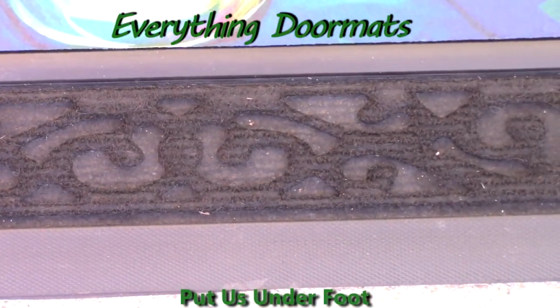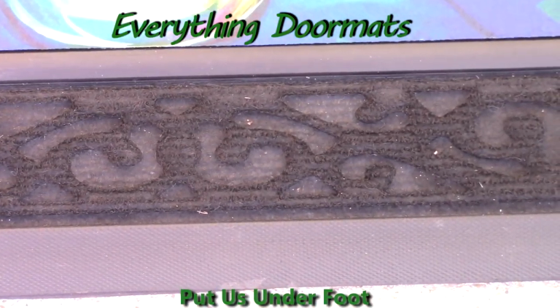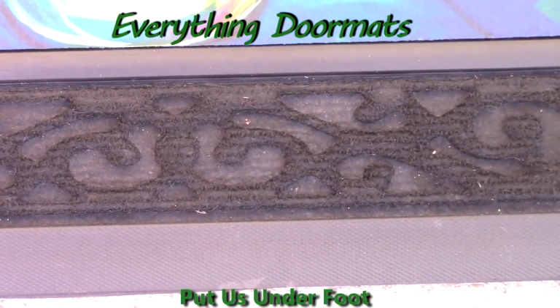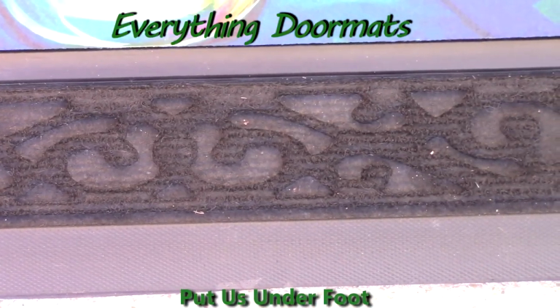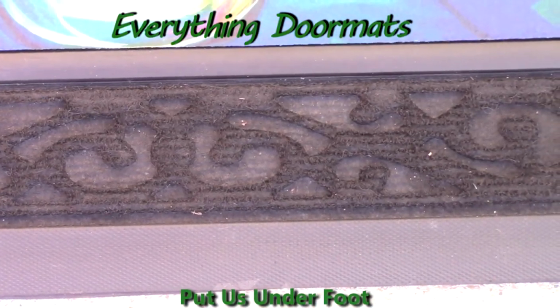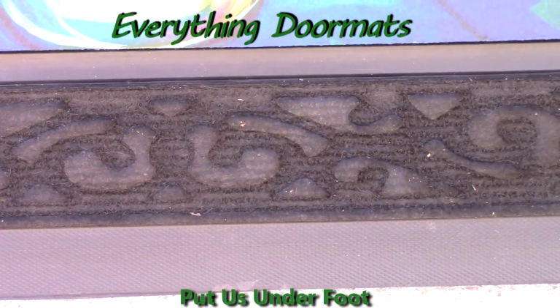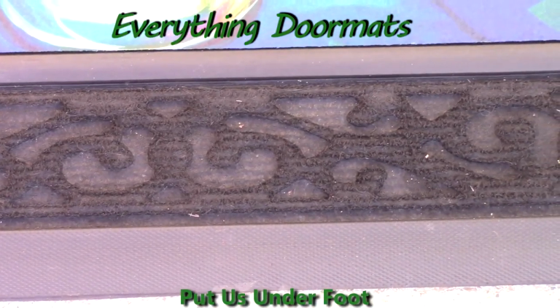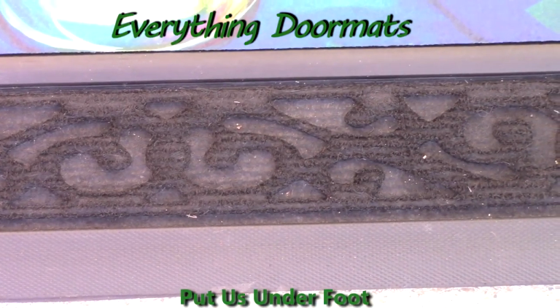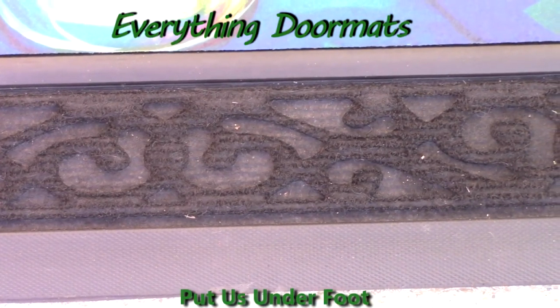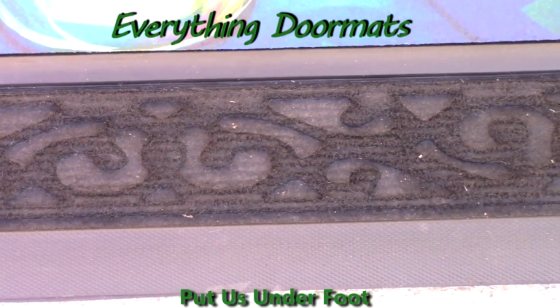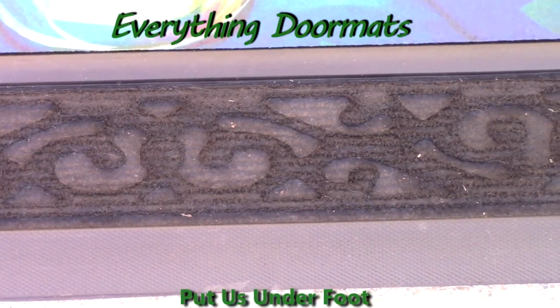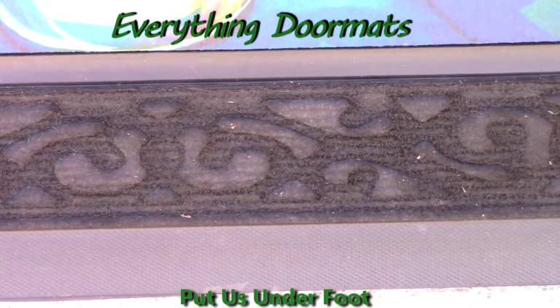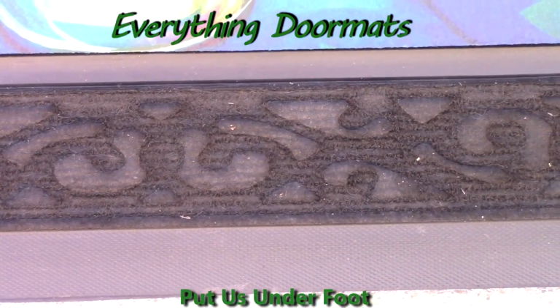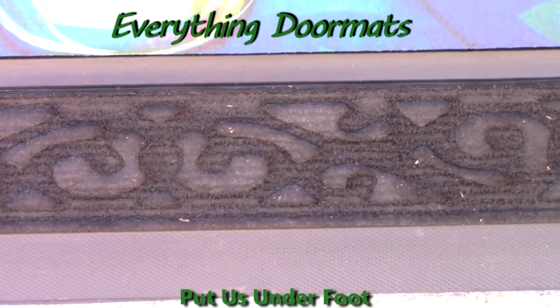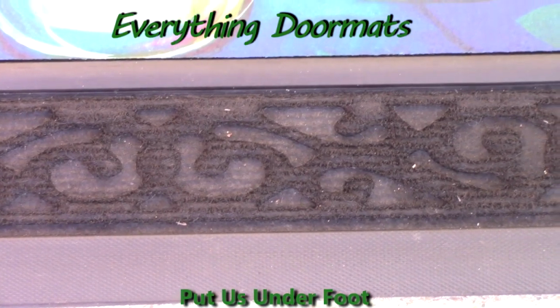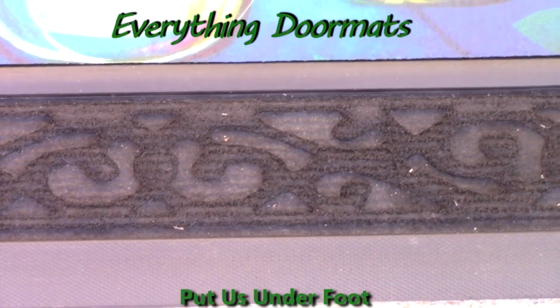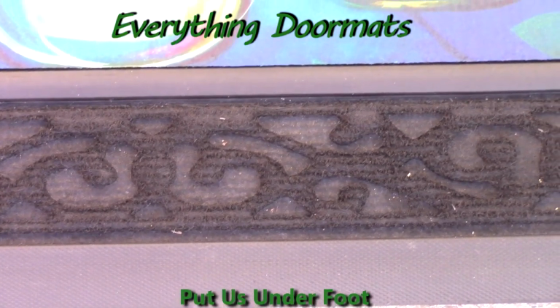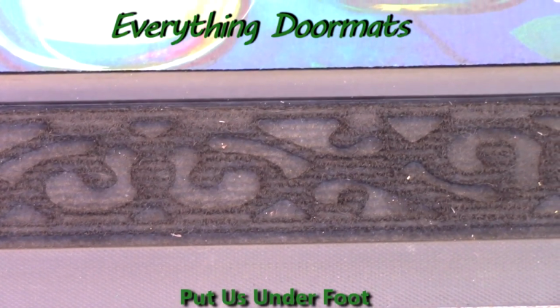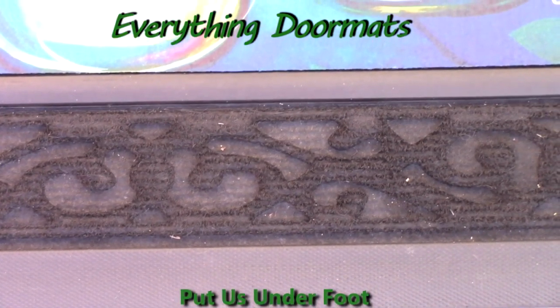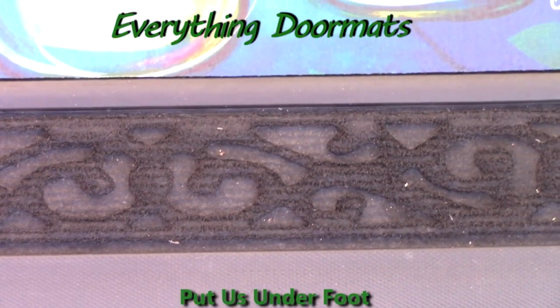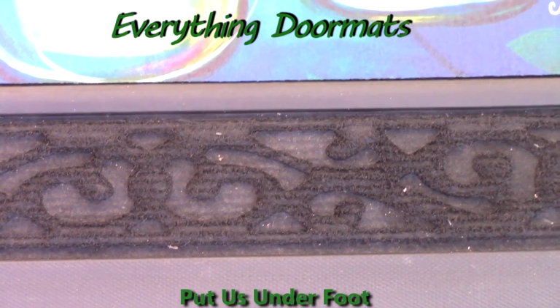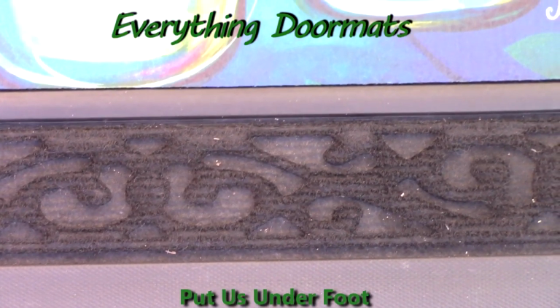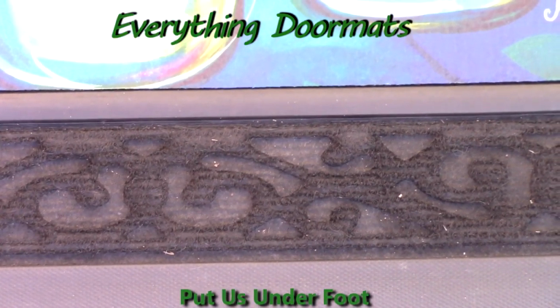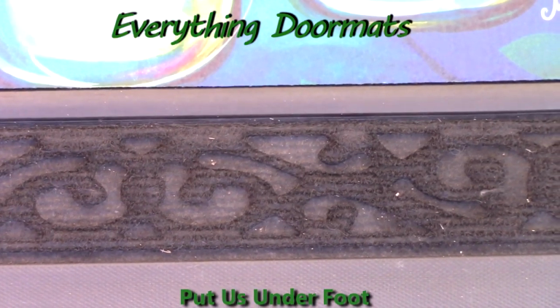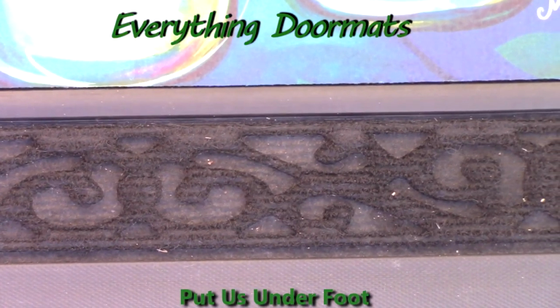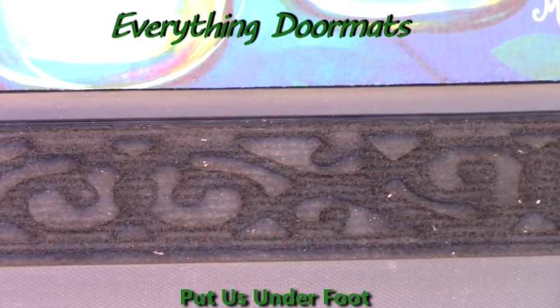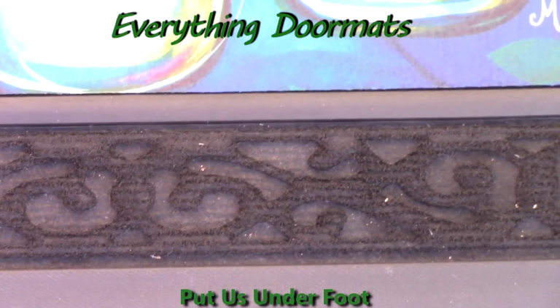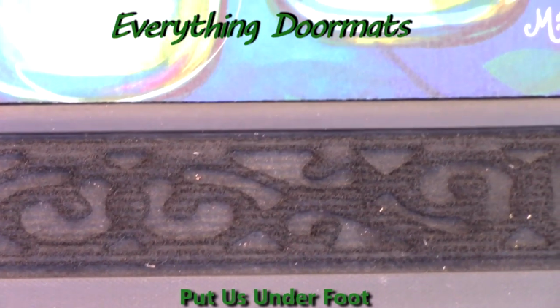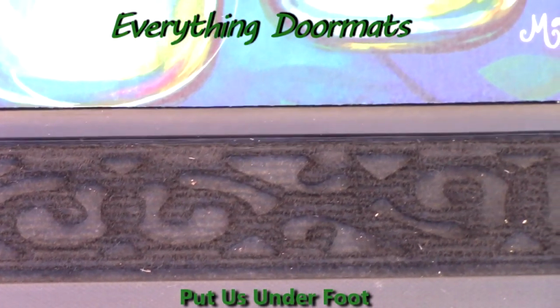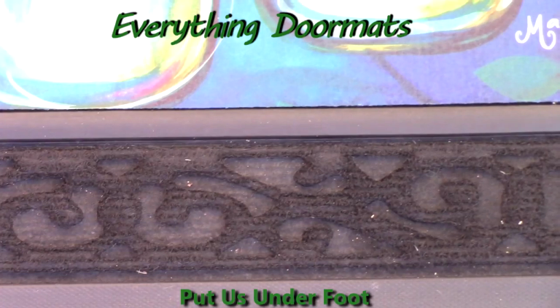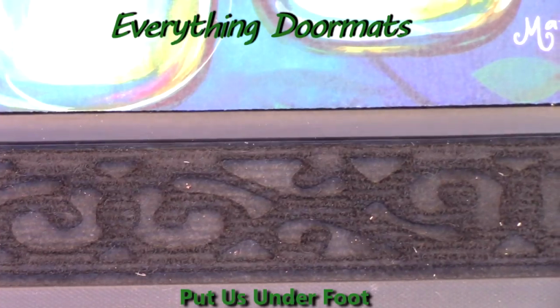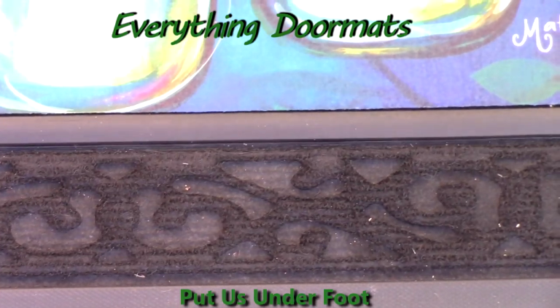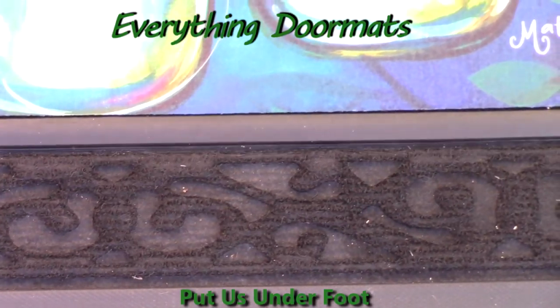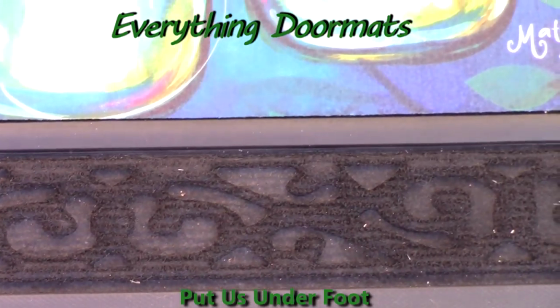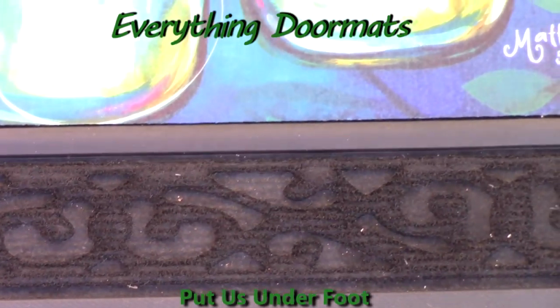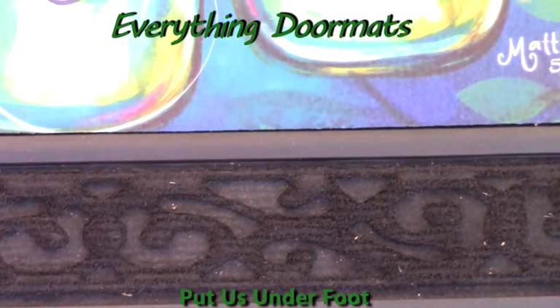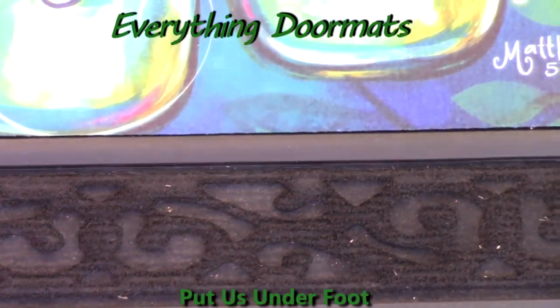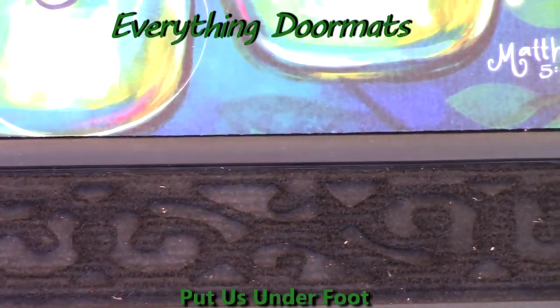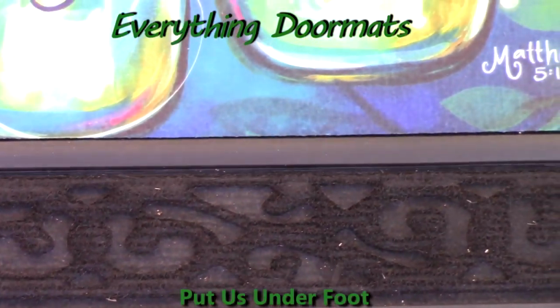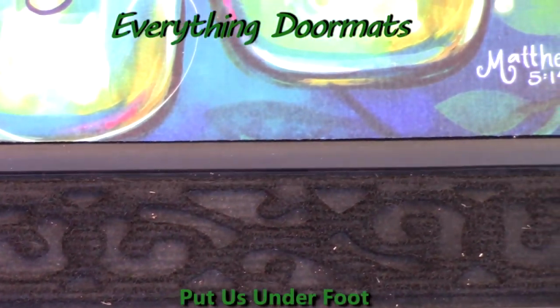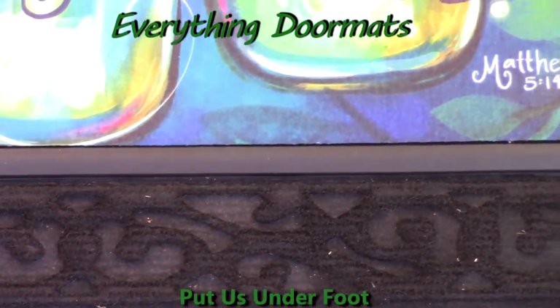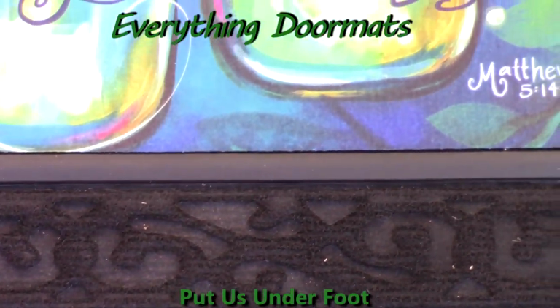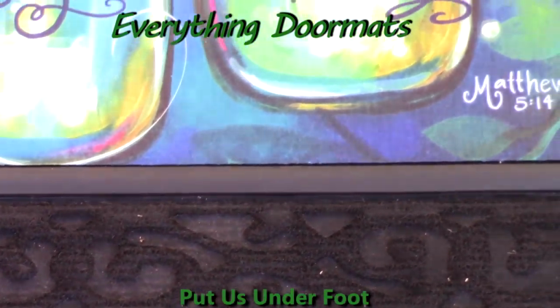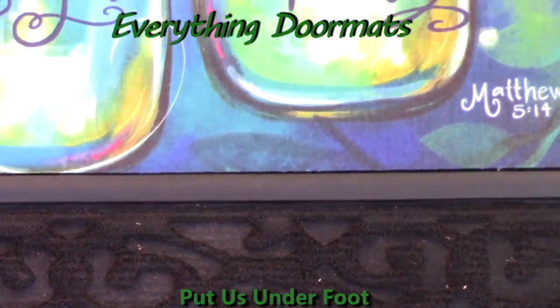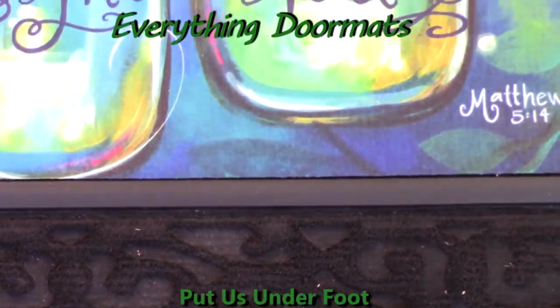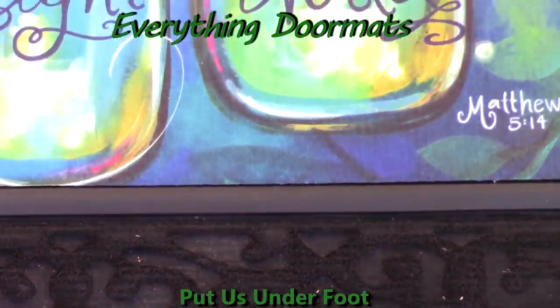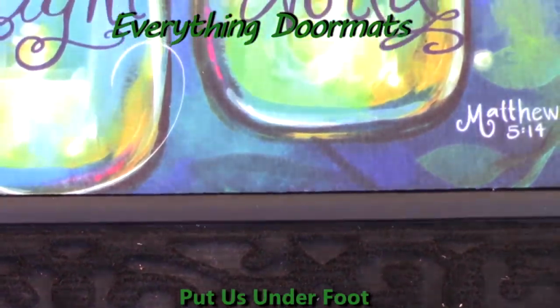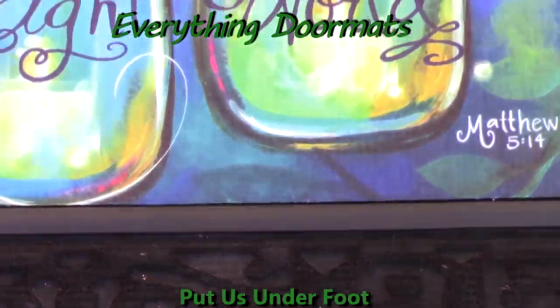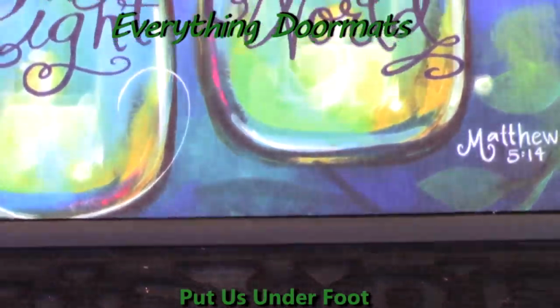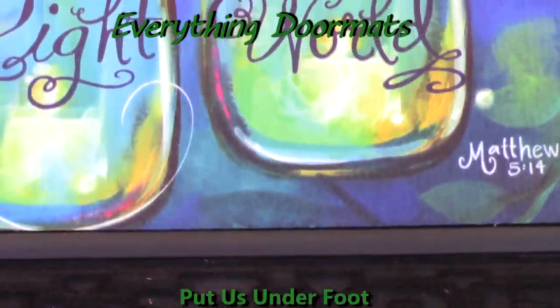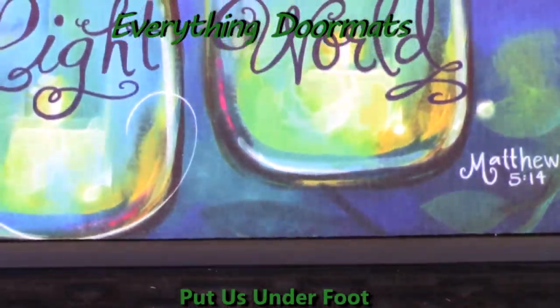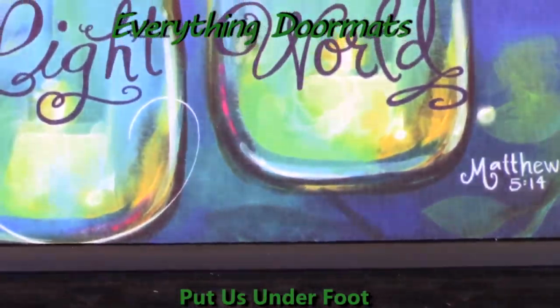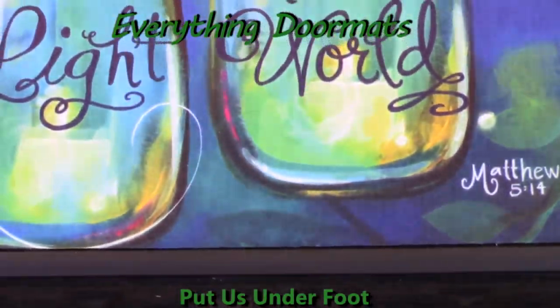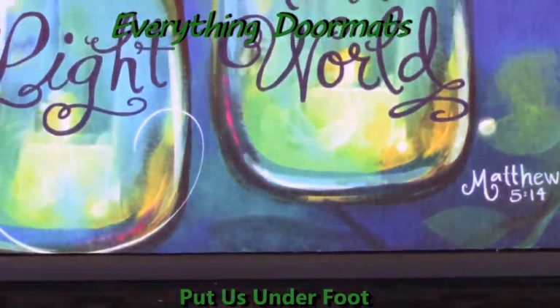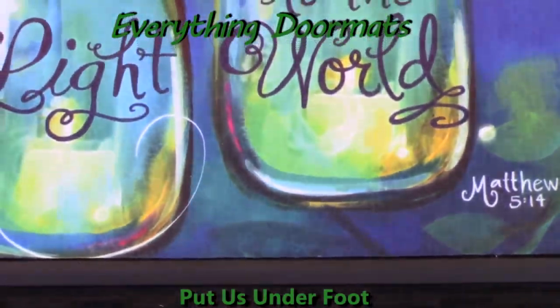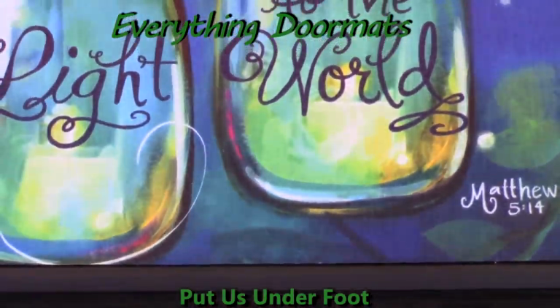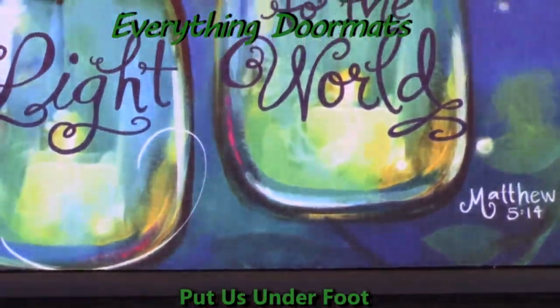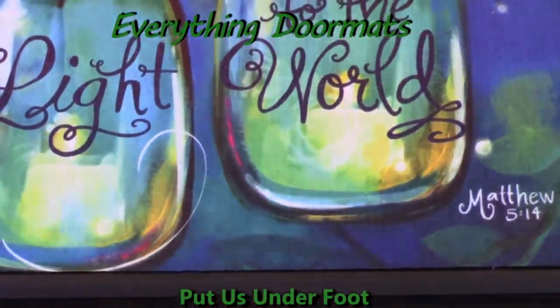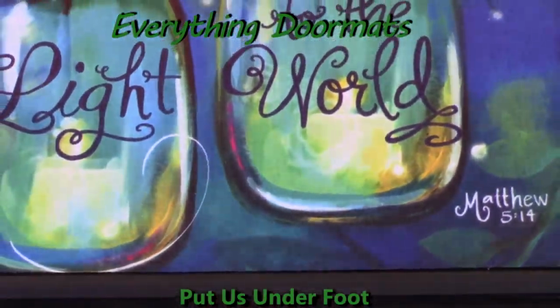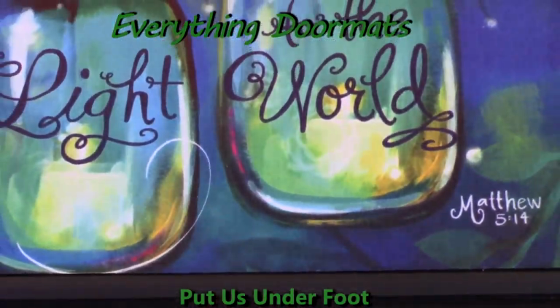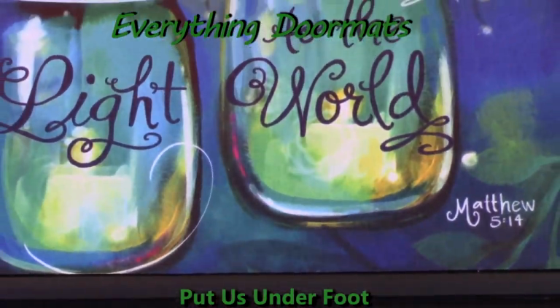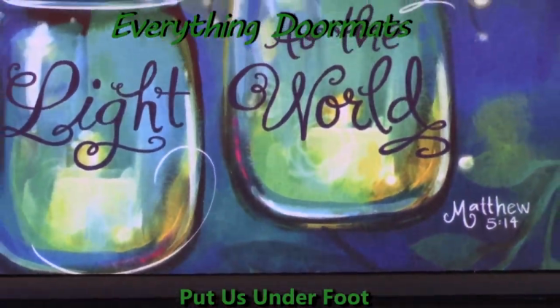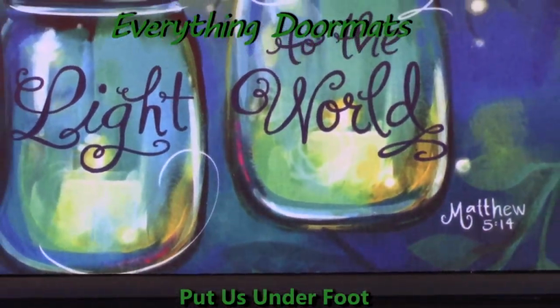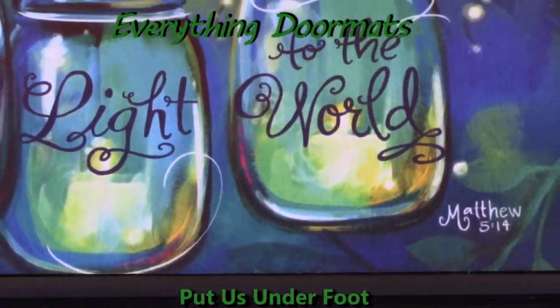We've also got a gray mat that's got an embossed welcome, and a burgundy mat that's got some spiral designs on it.